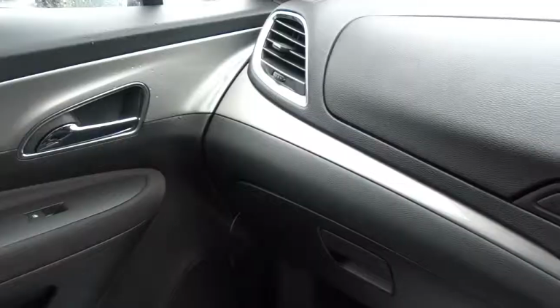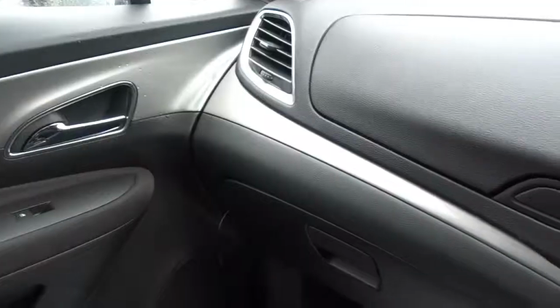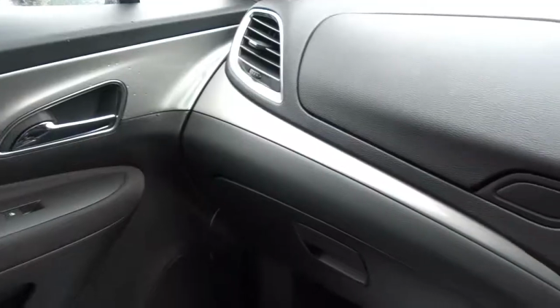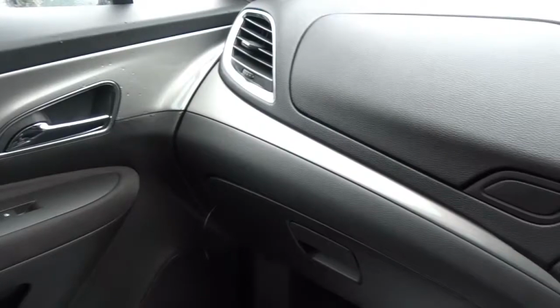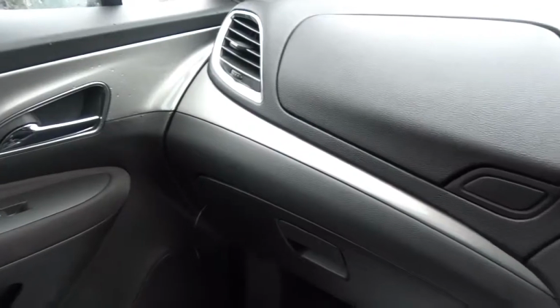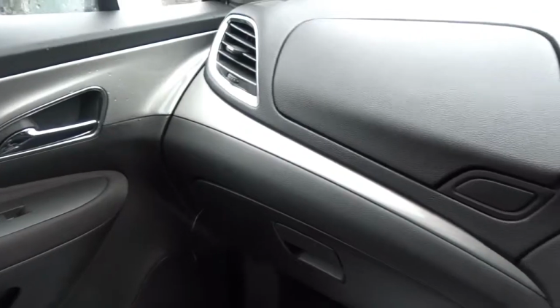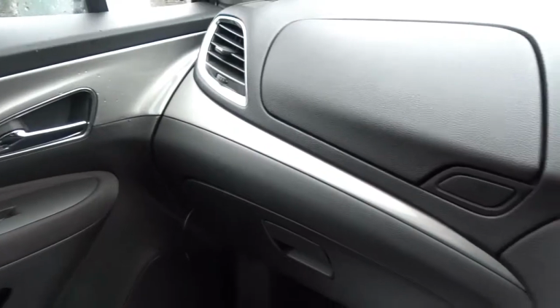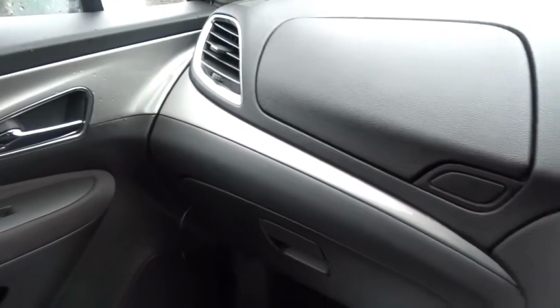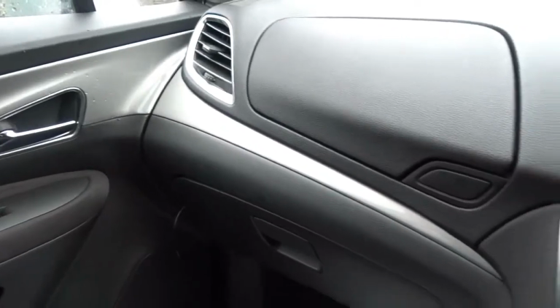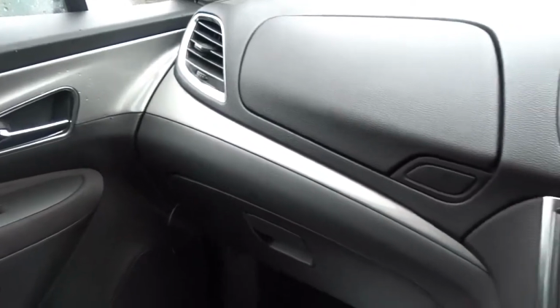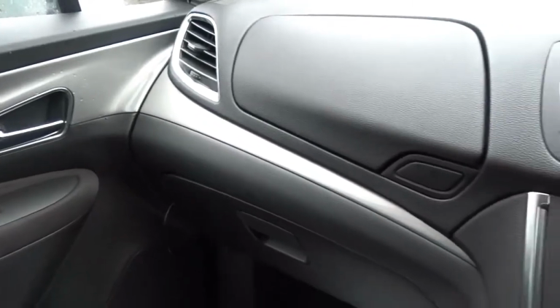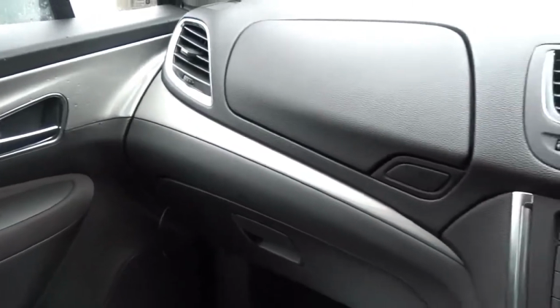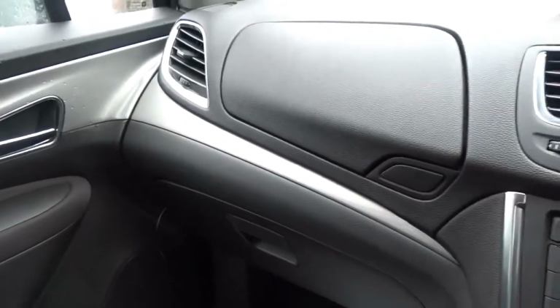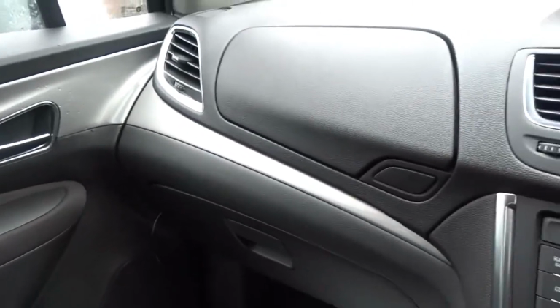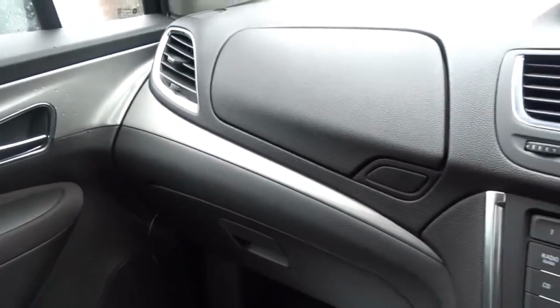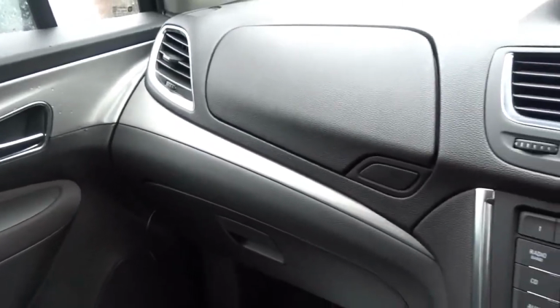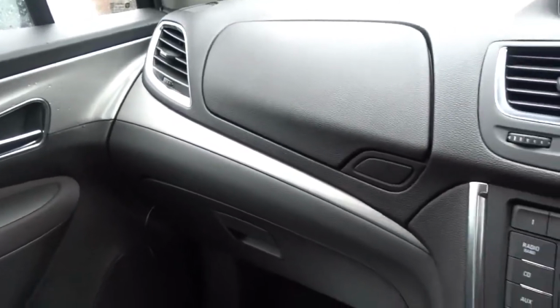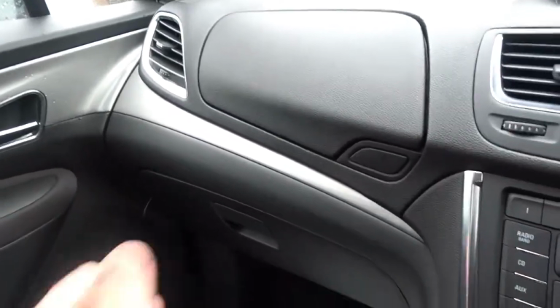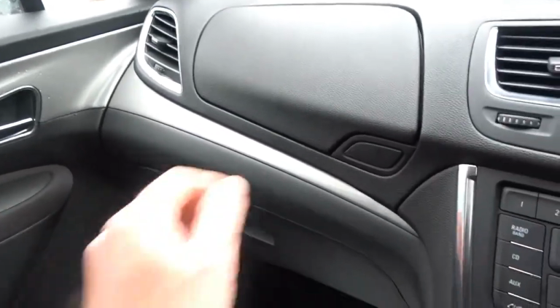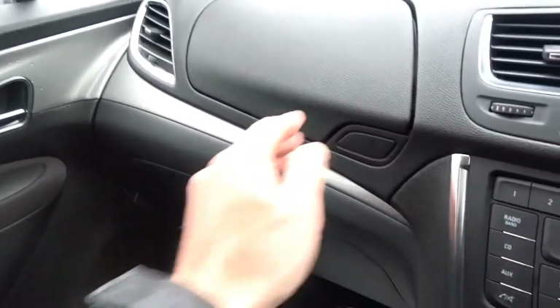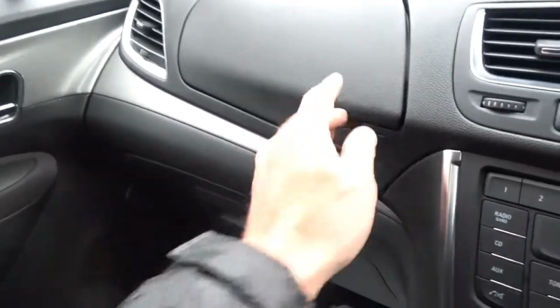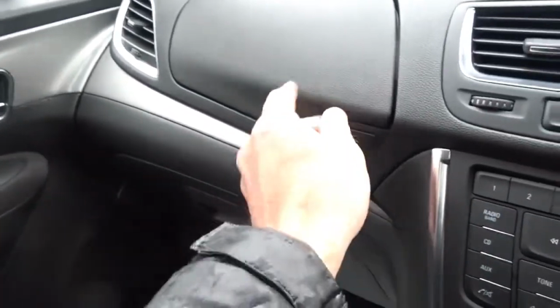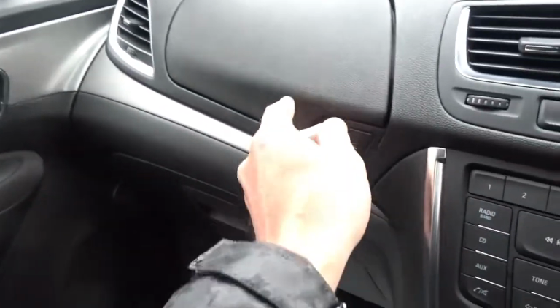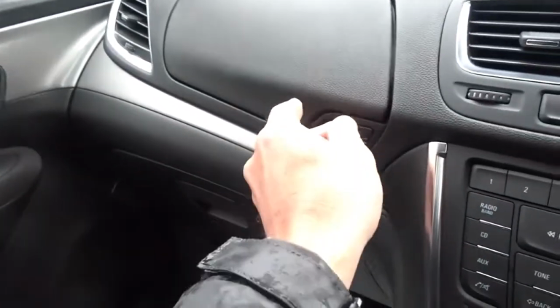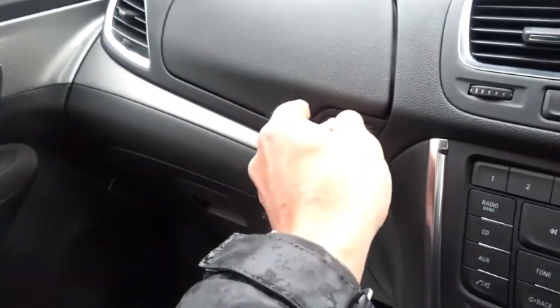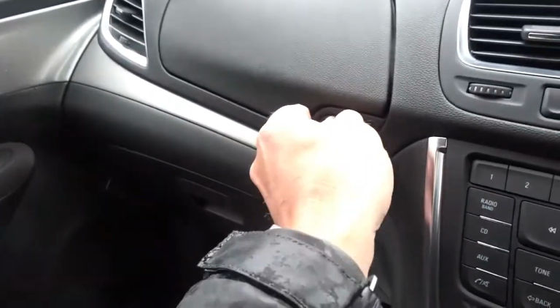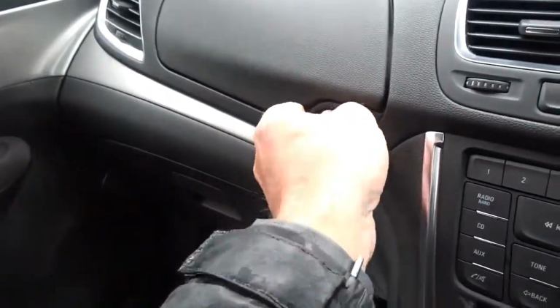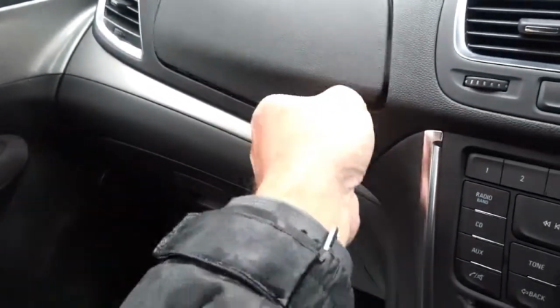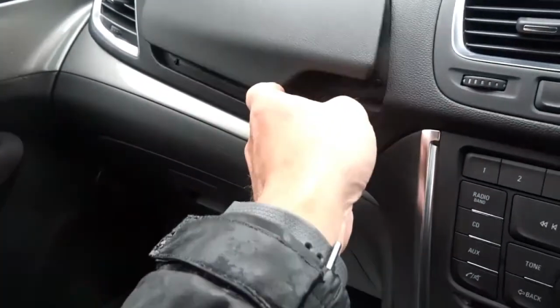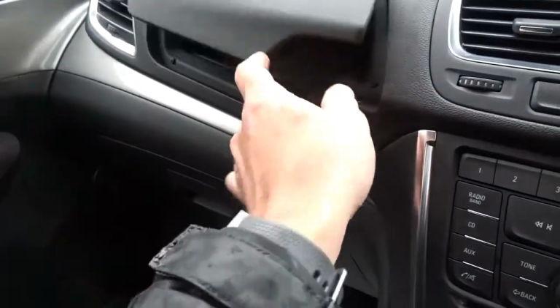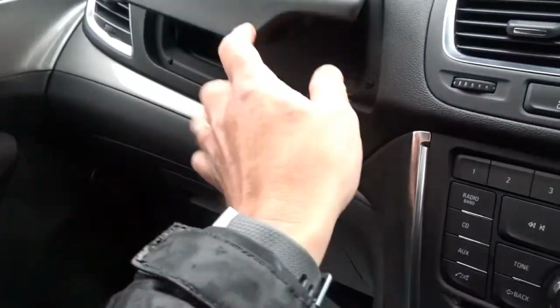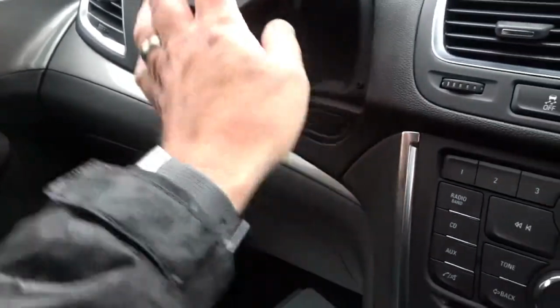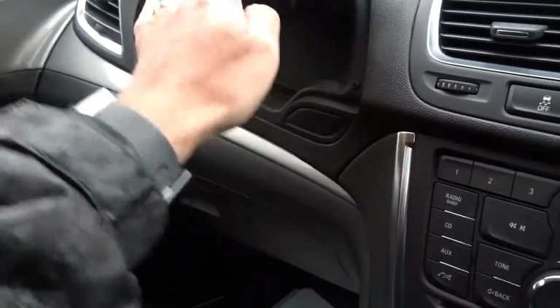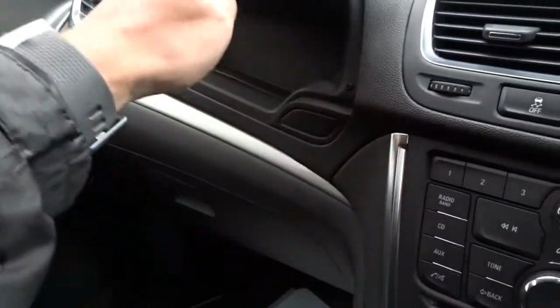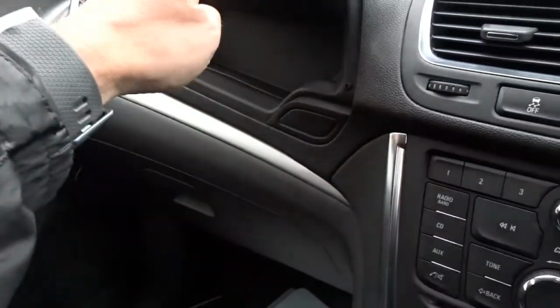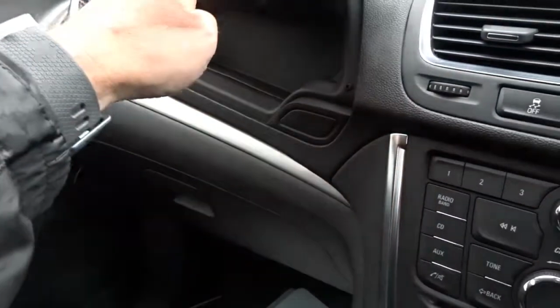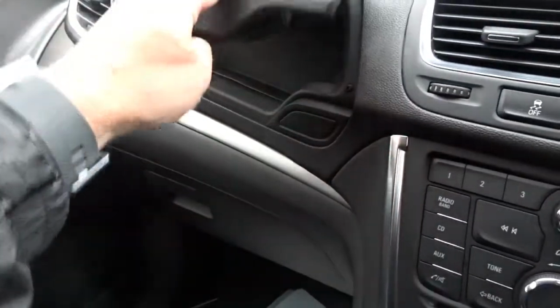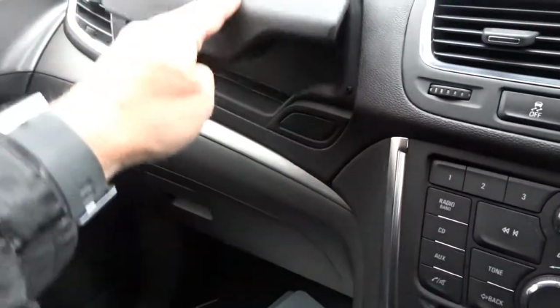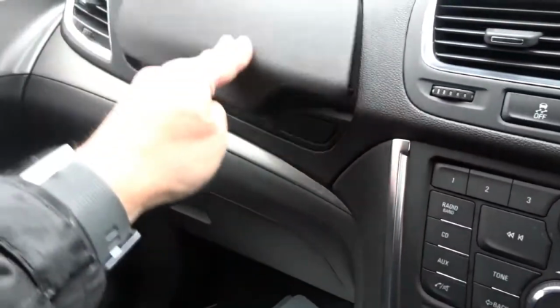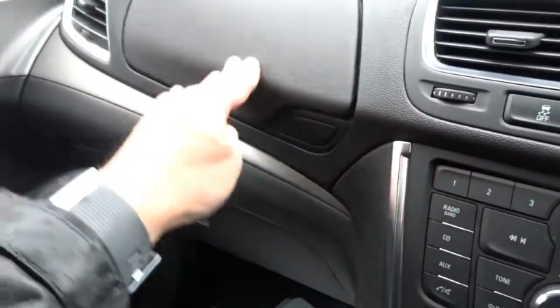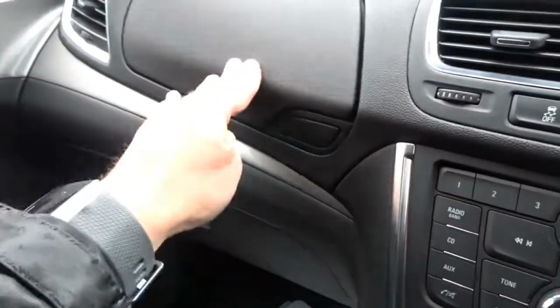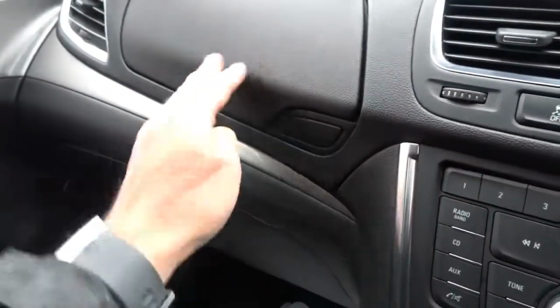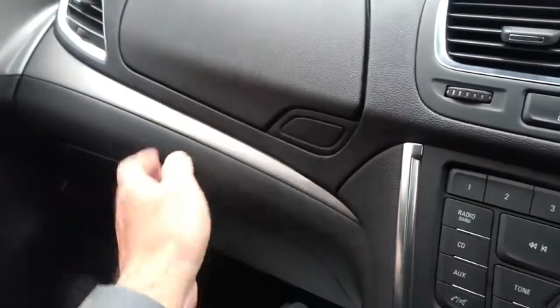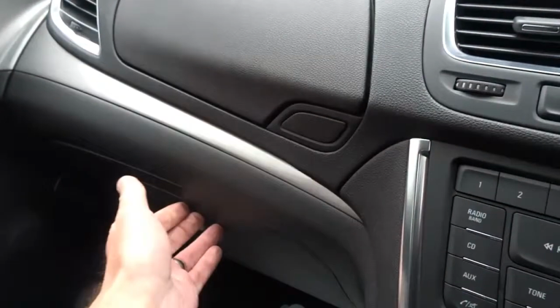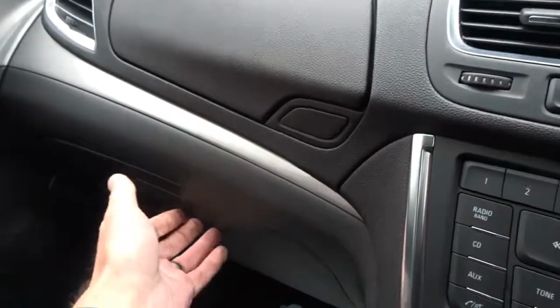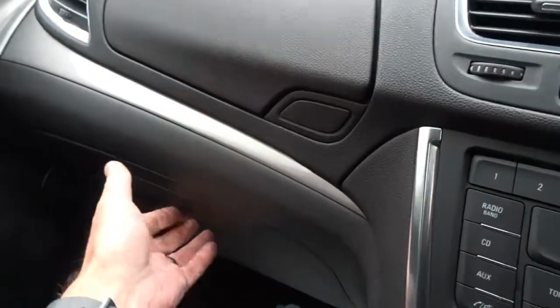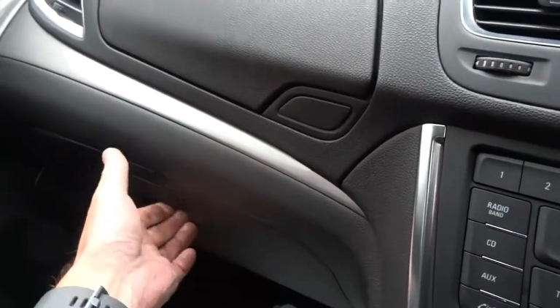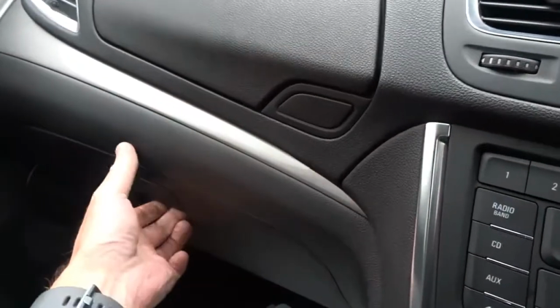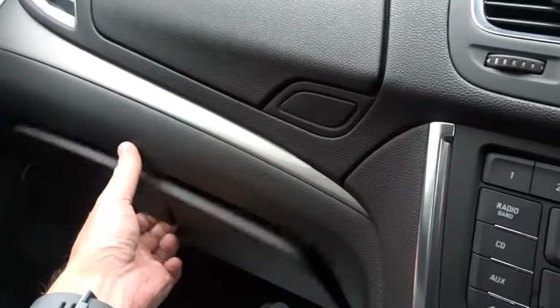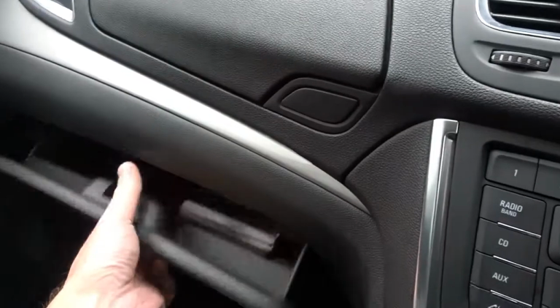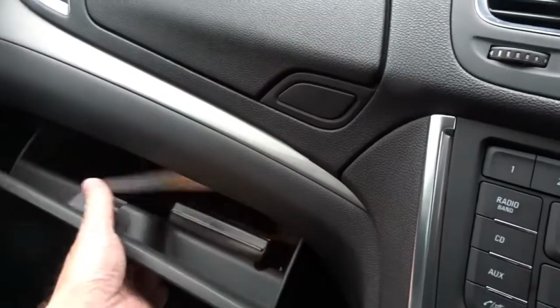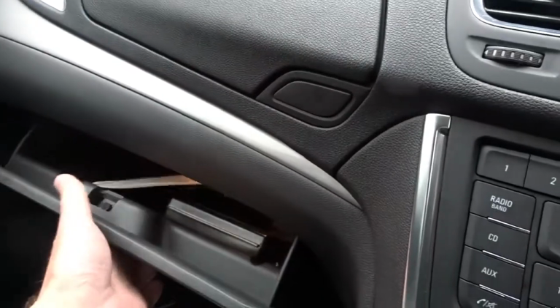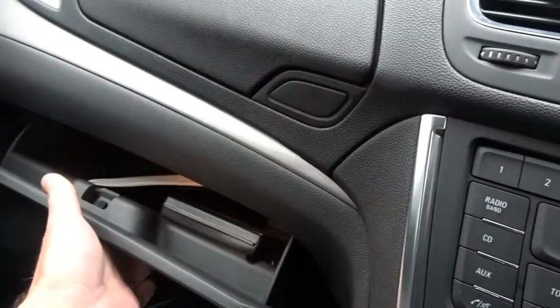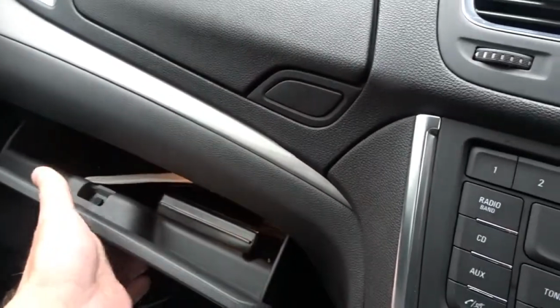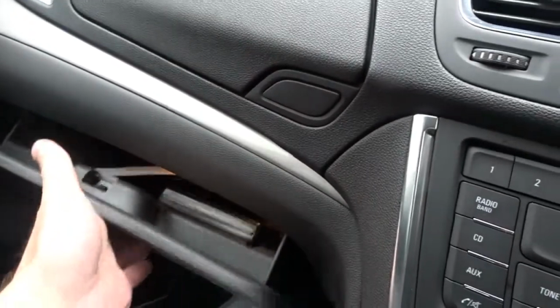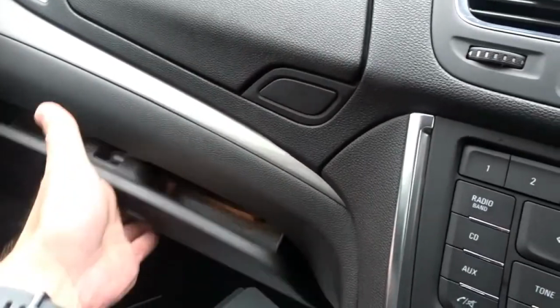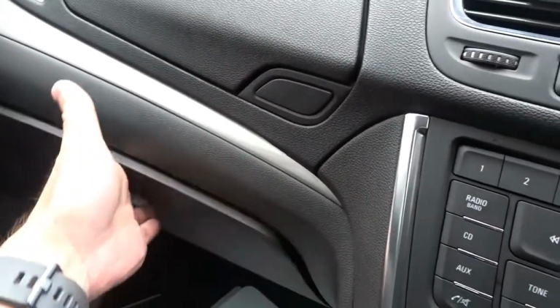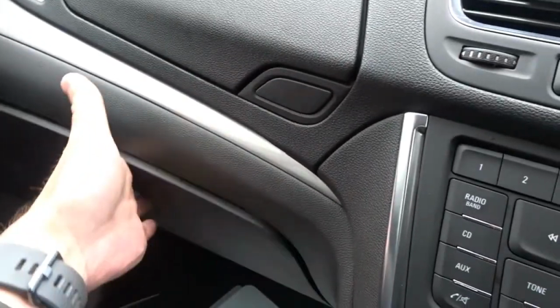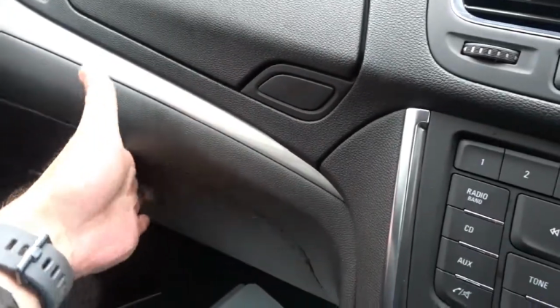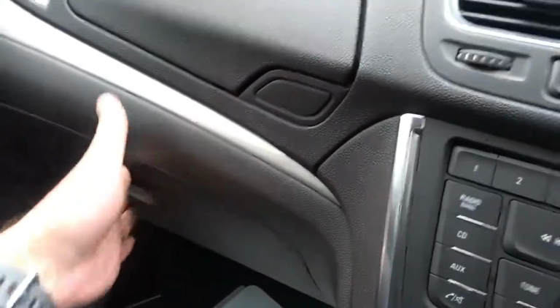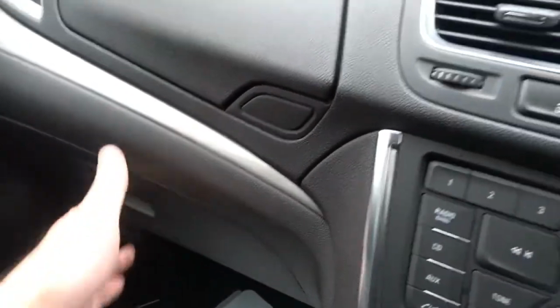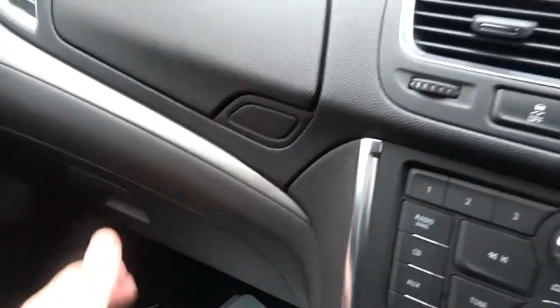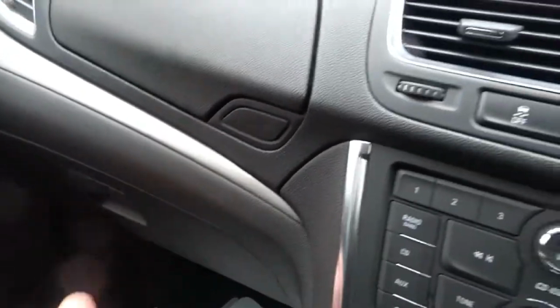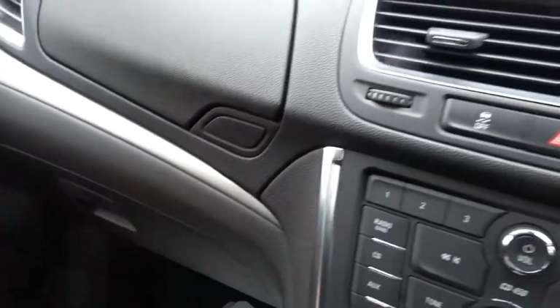Once inside the car you'll find a really pleasant sense of space, plenty of storage space for the passenger, and a glove box above and below the dashboard area.